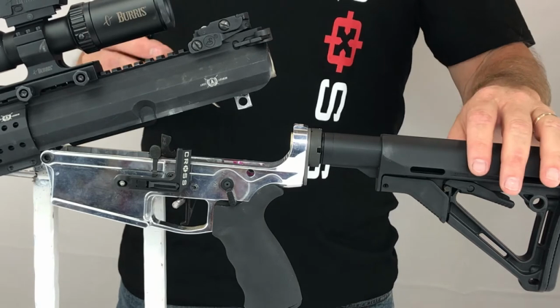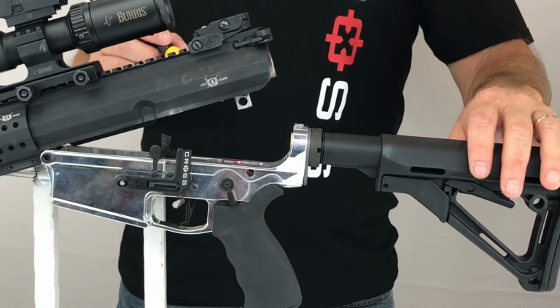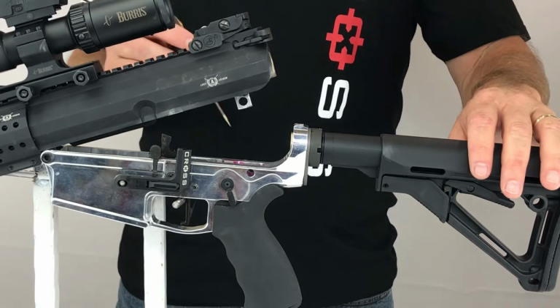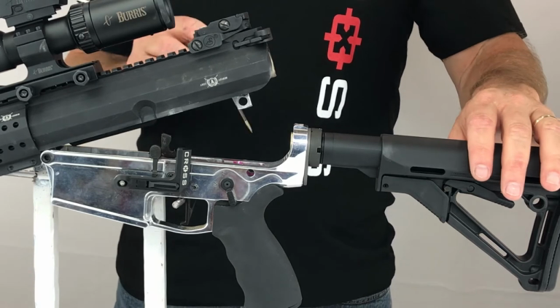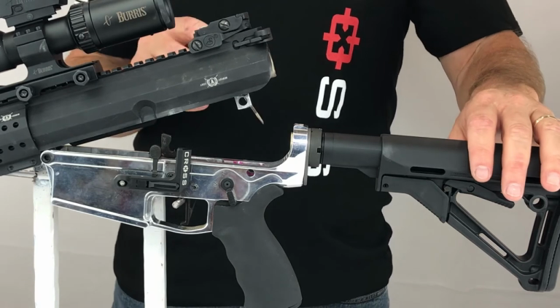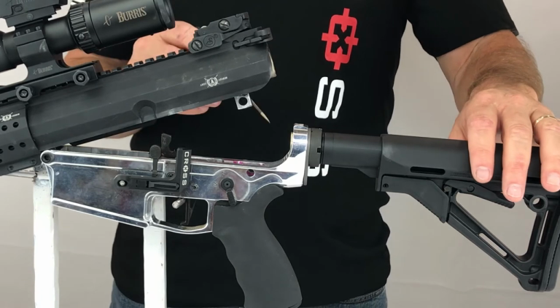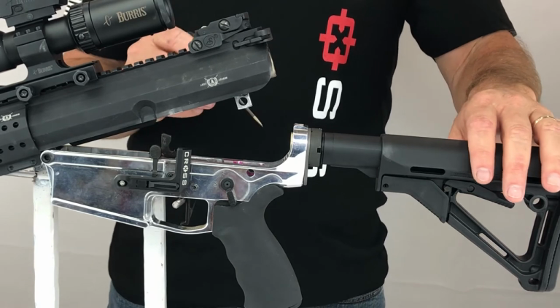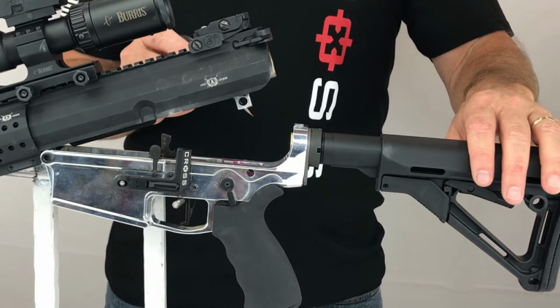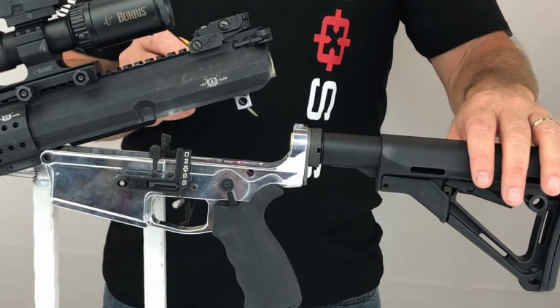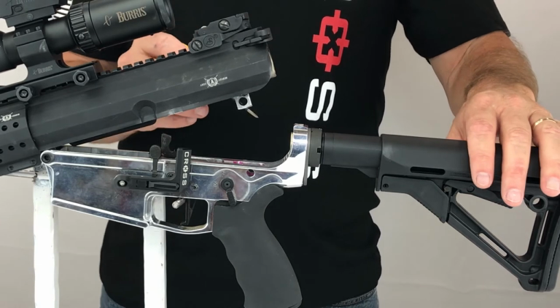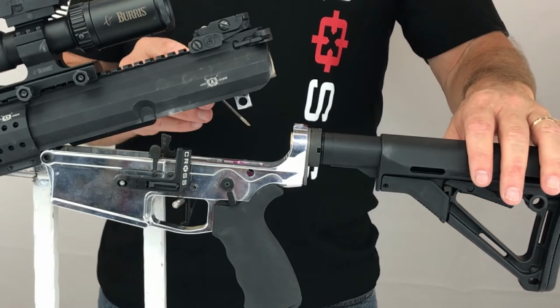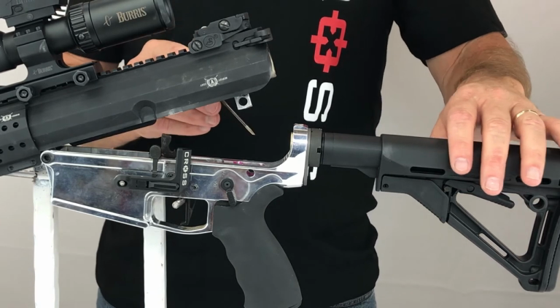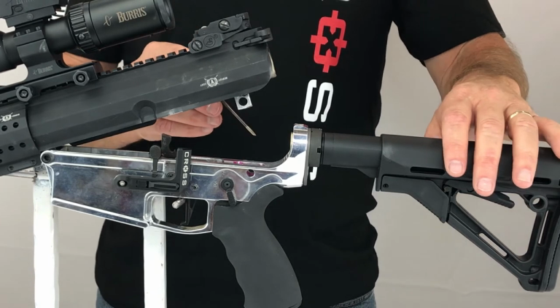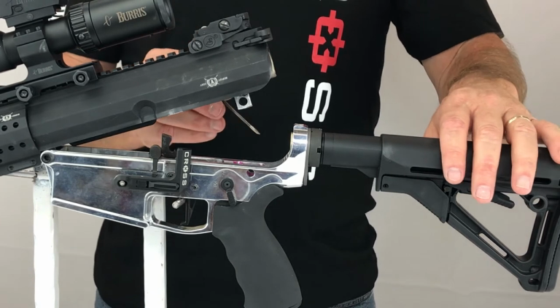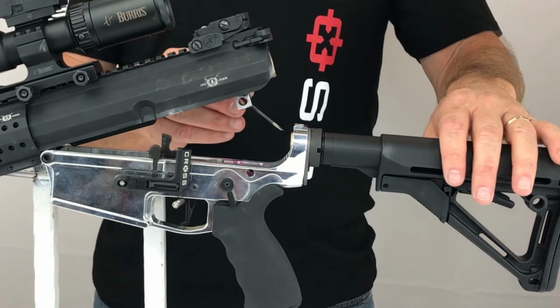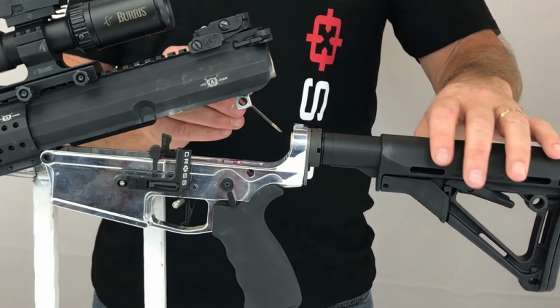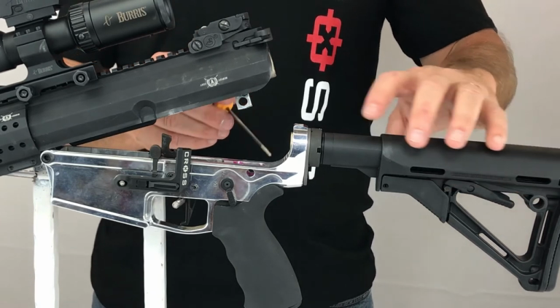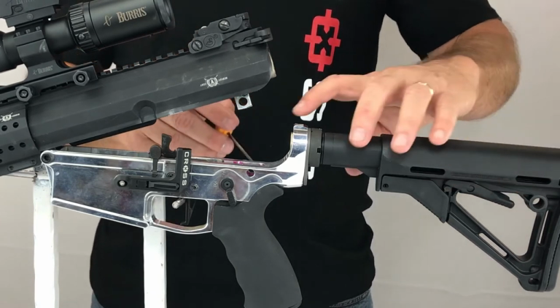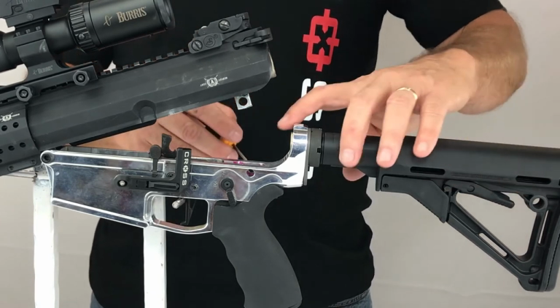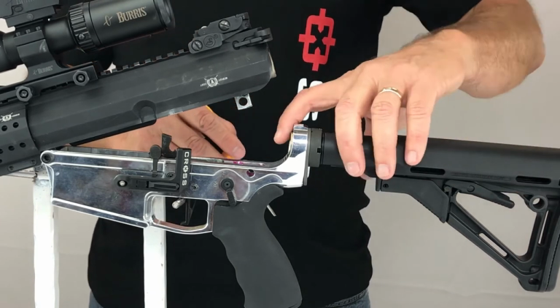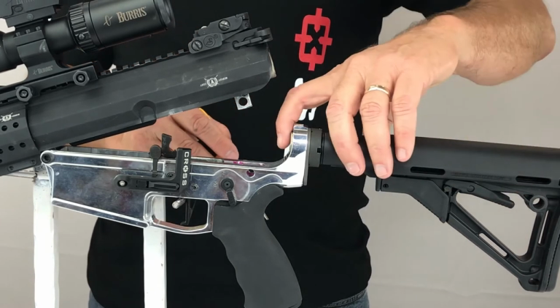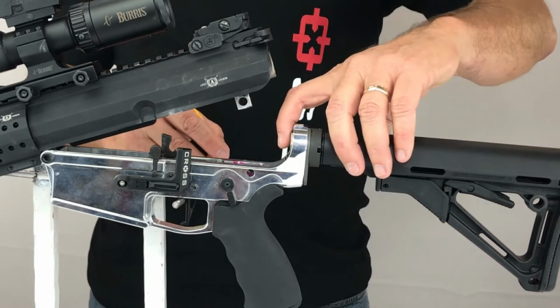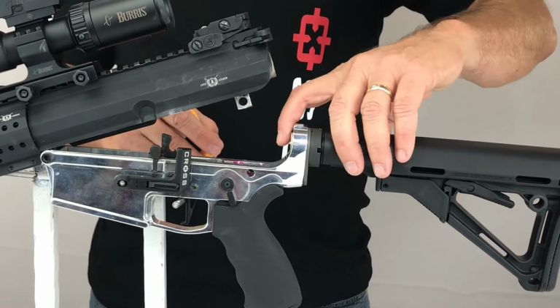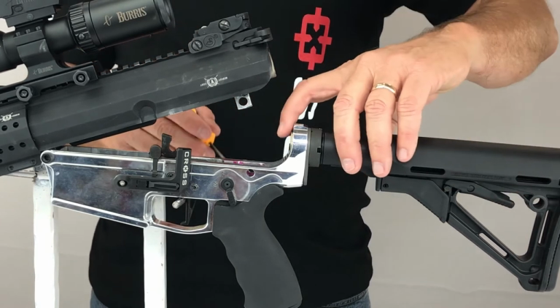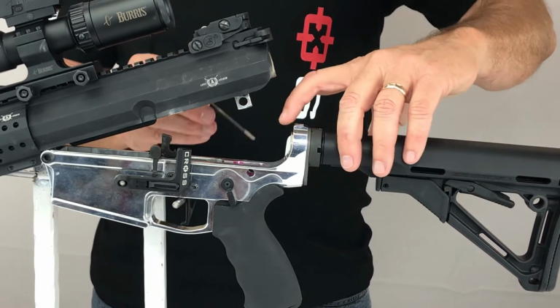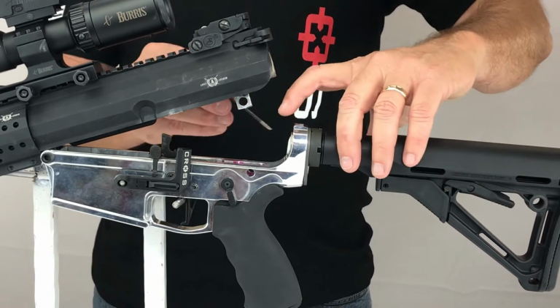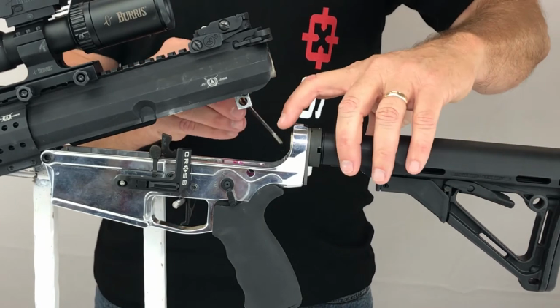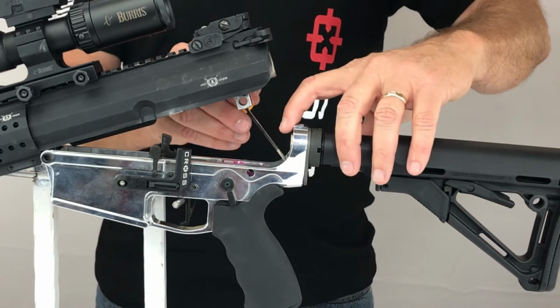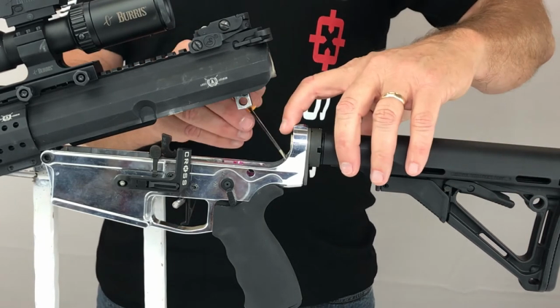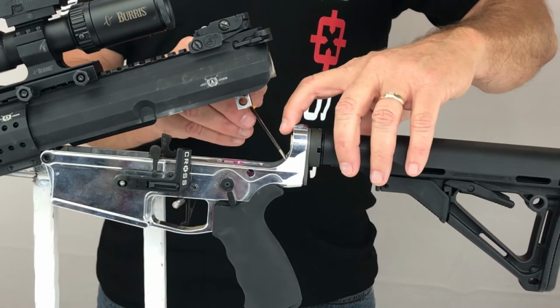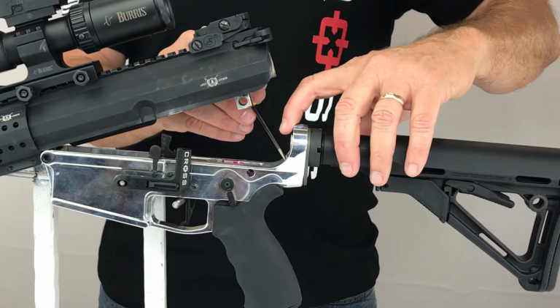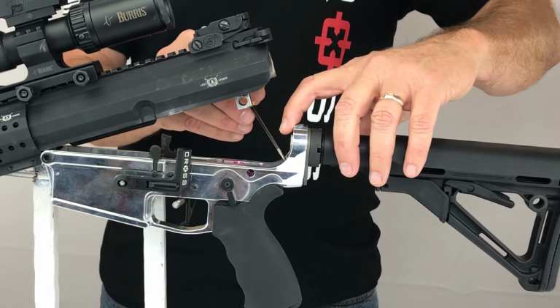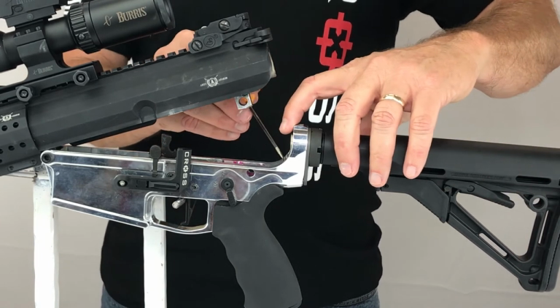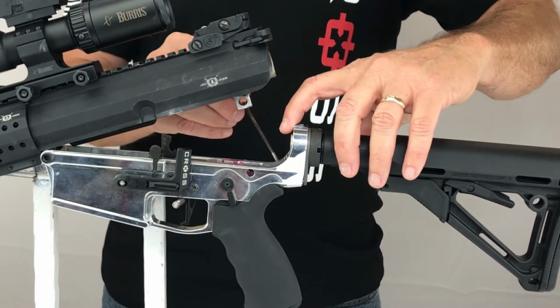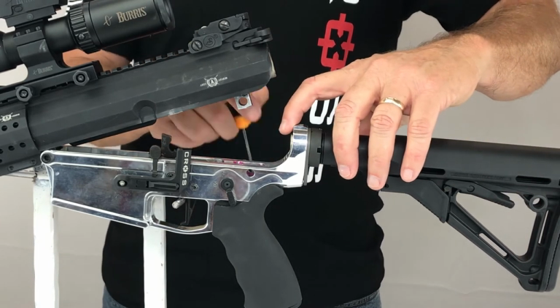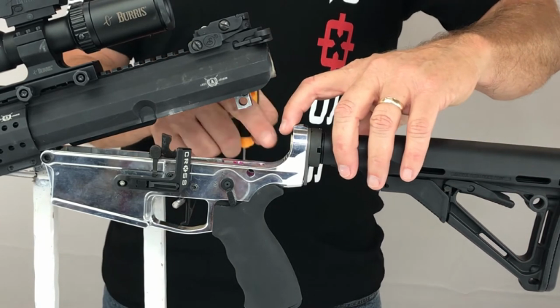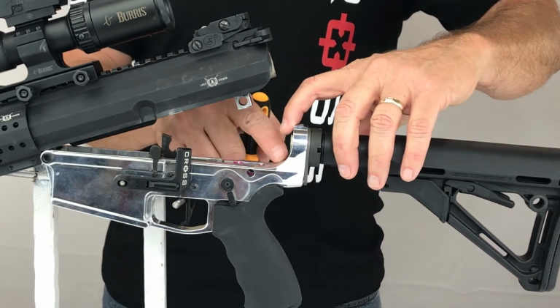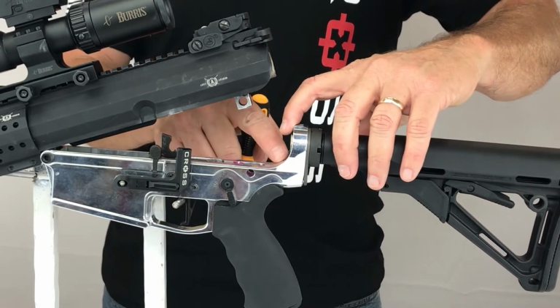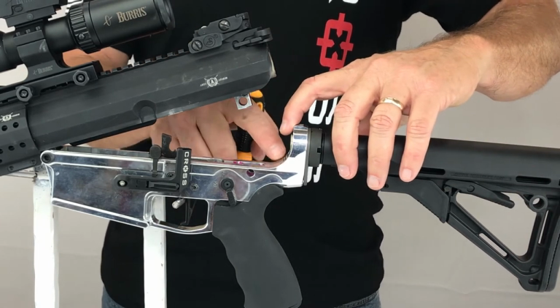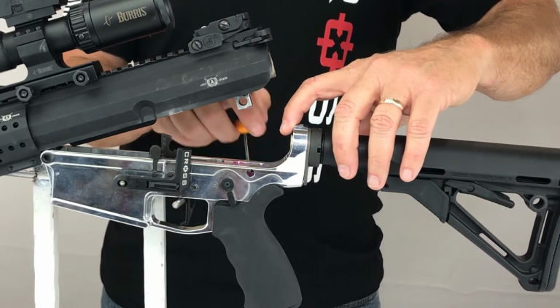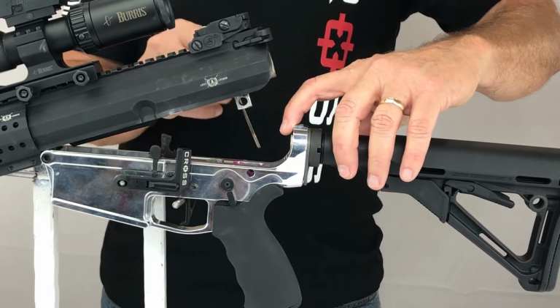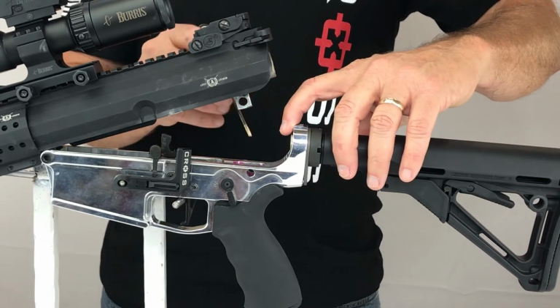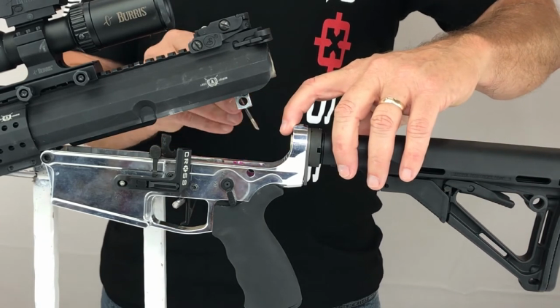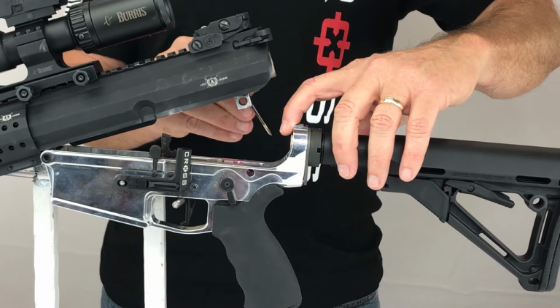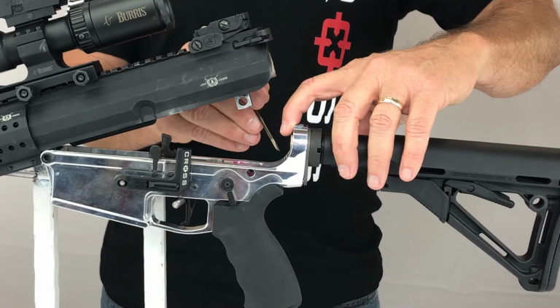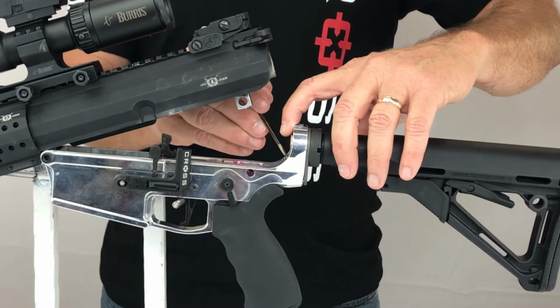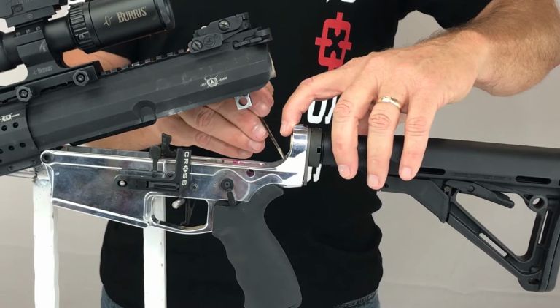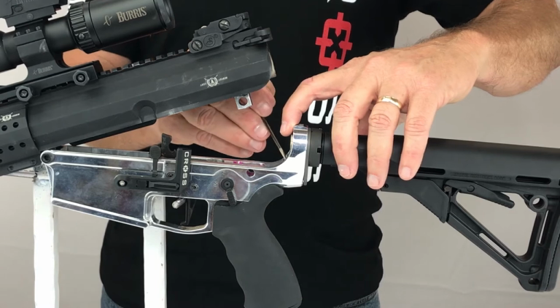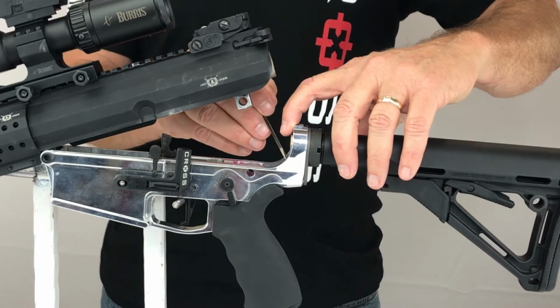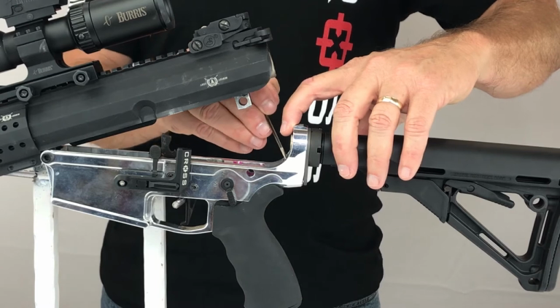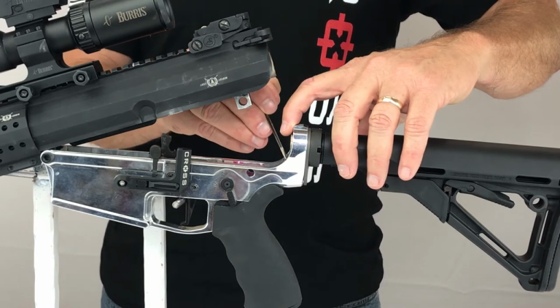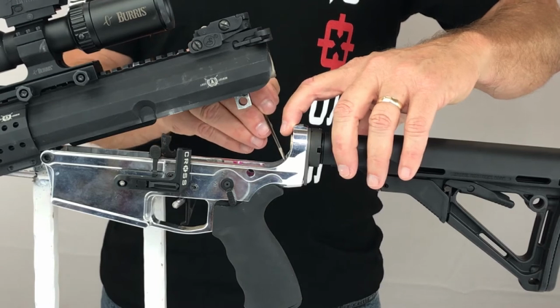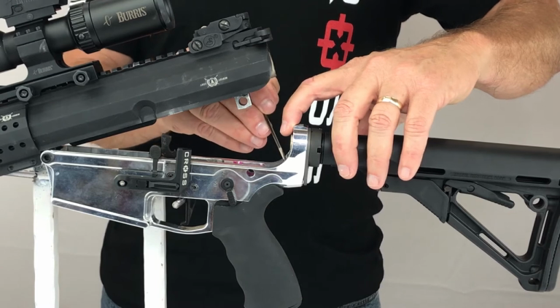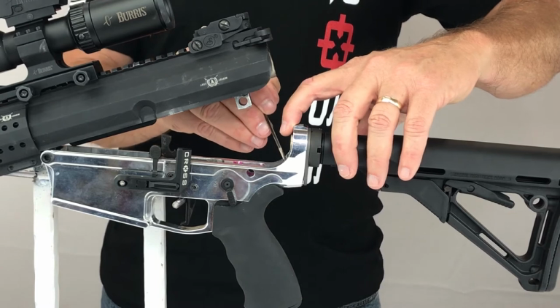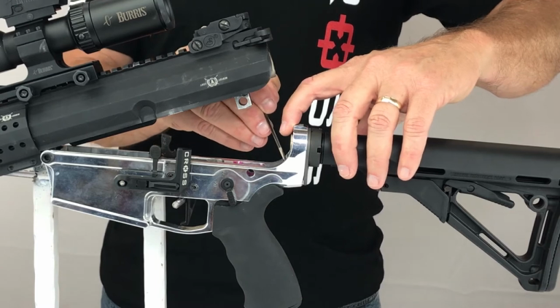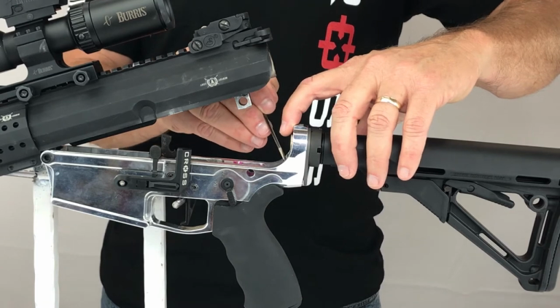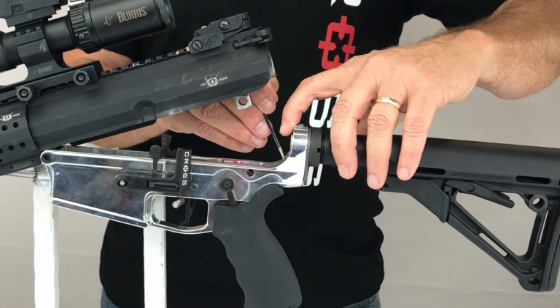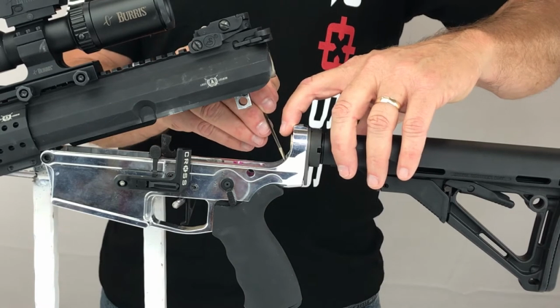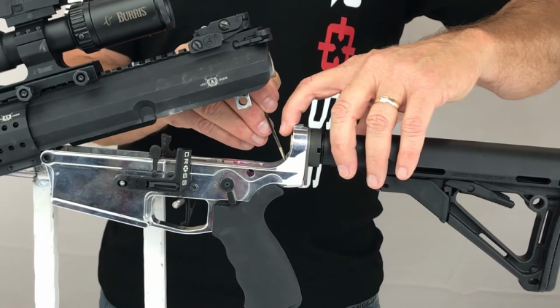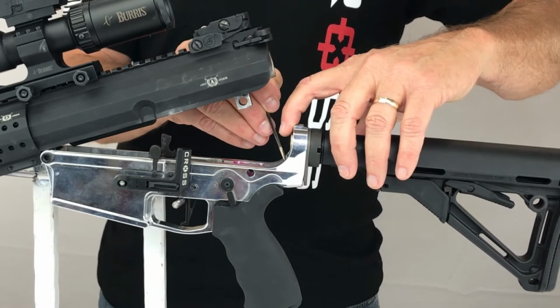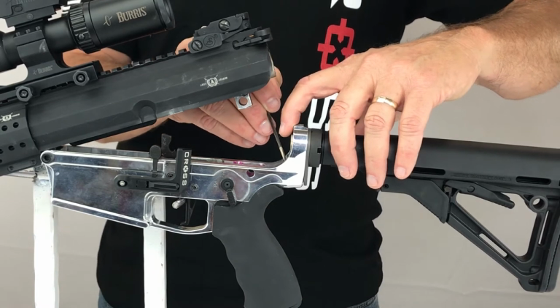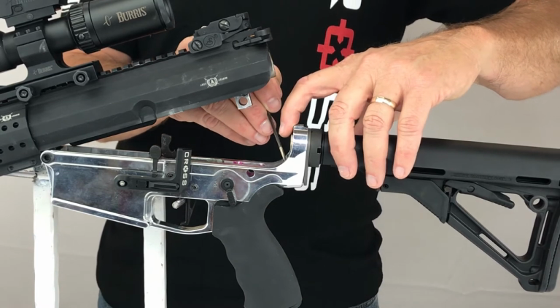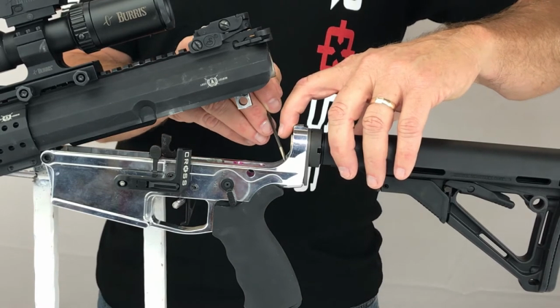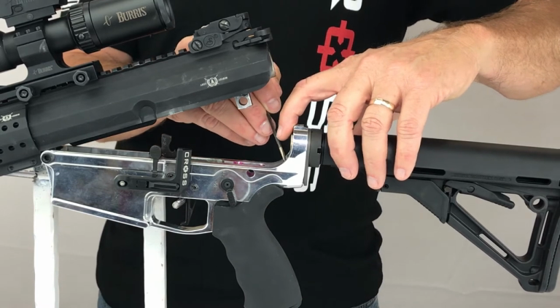At this point we need to remove the buffer spring by depressing the buffer spring retainer. Pull the buffer spring completely out of the buffer tube.